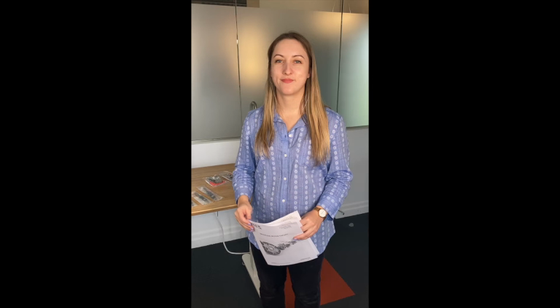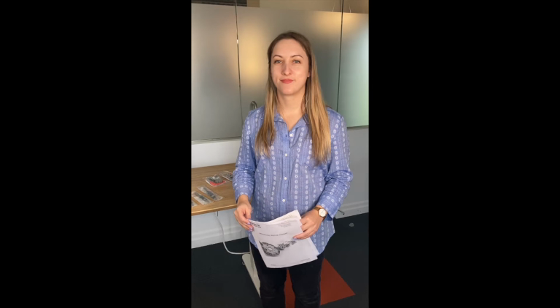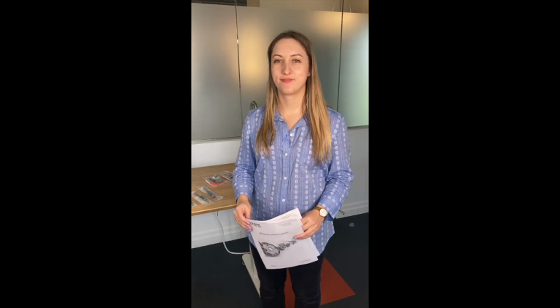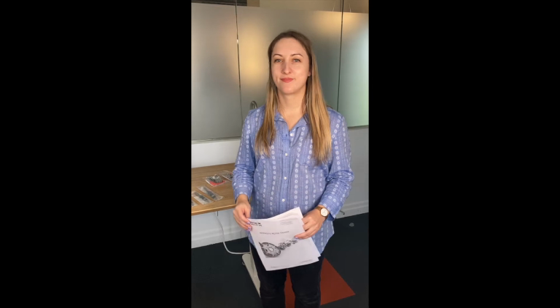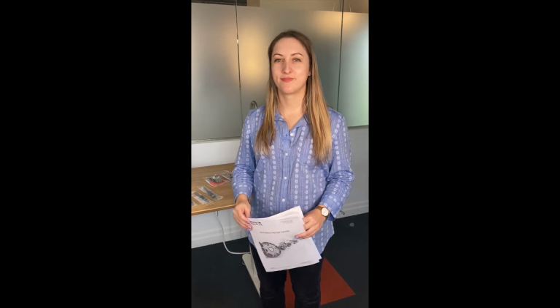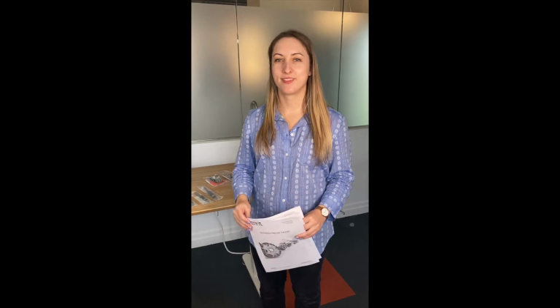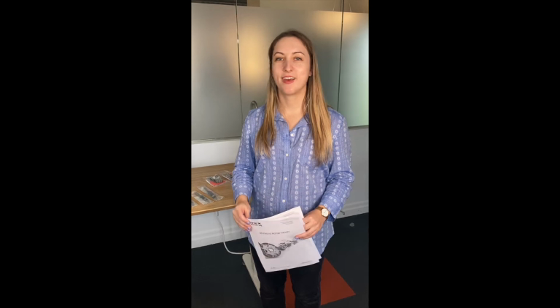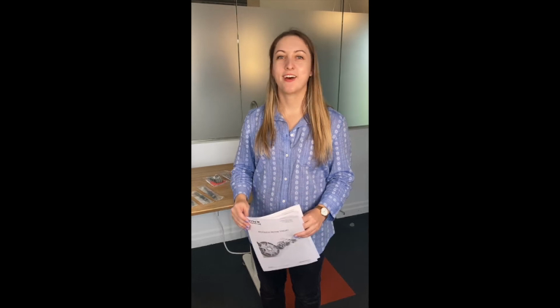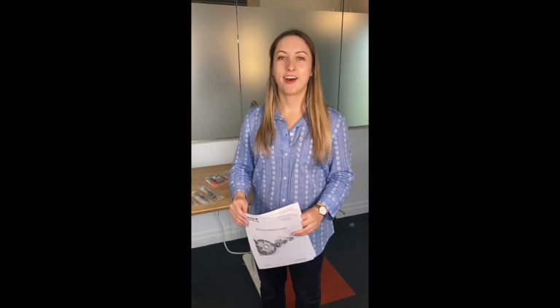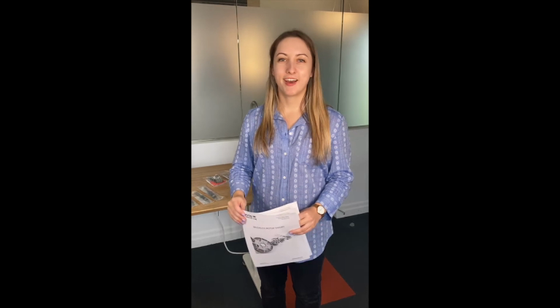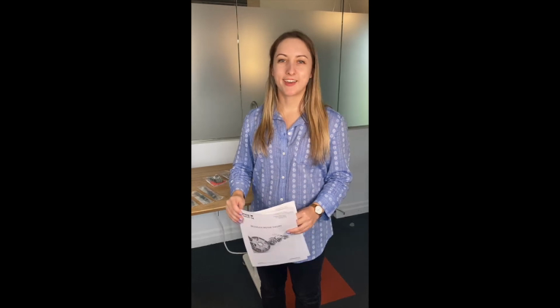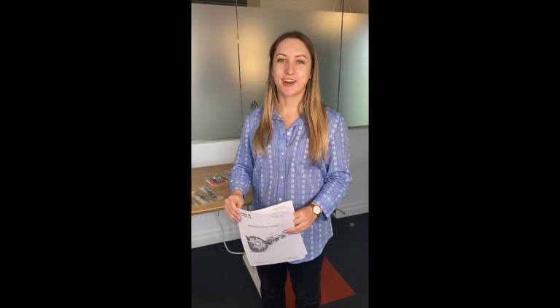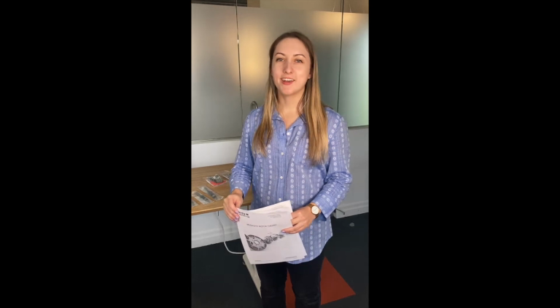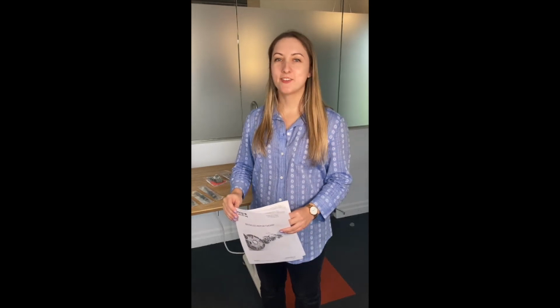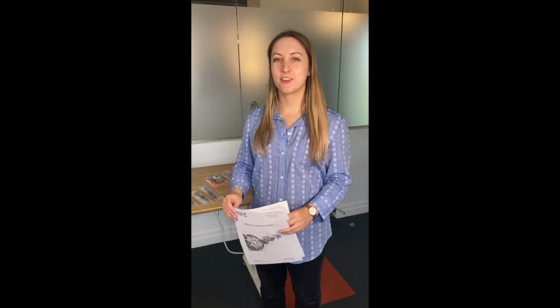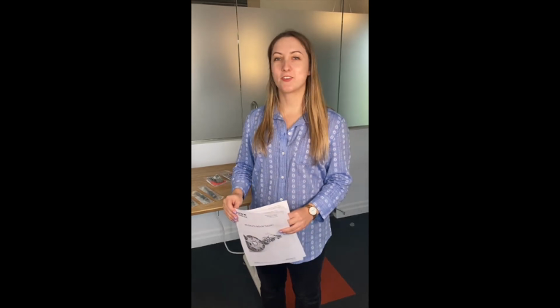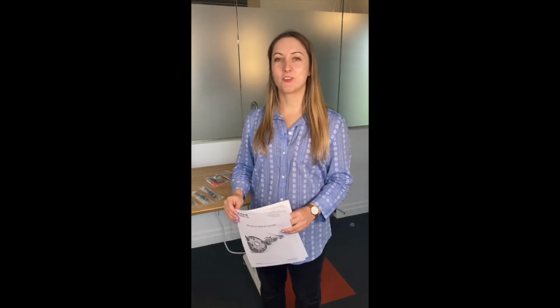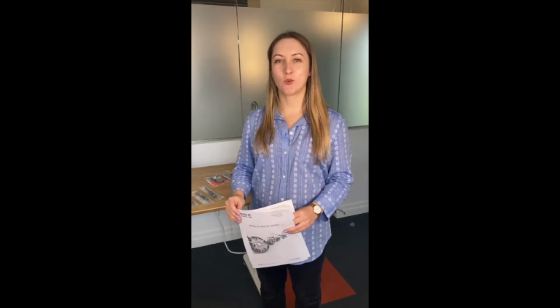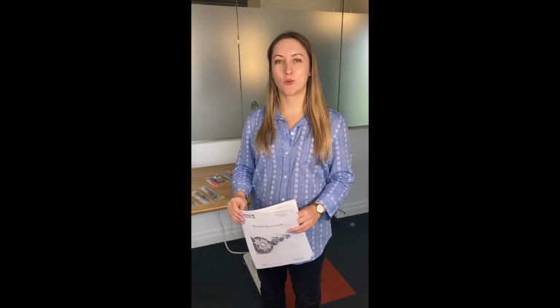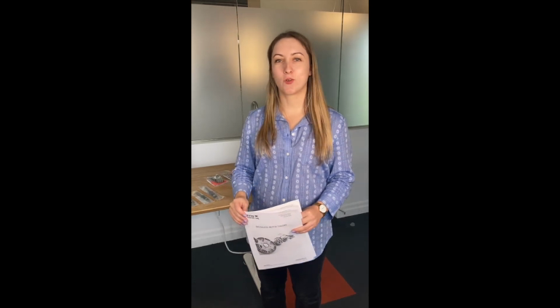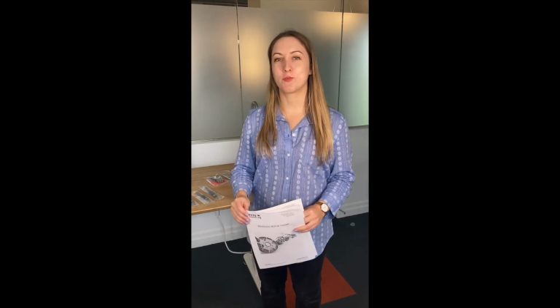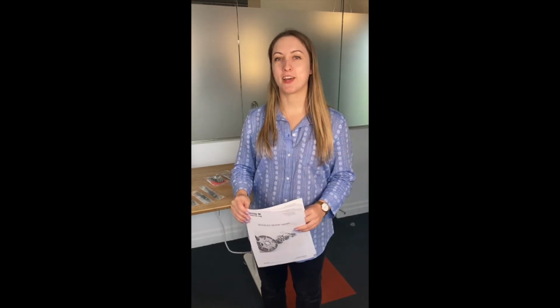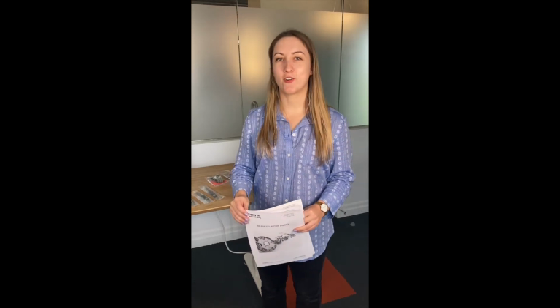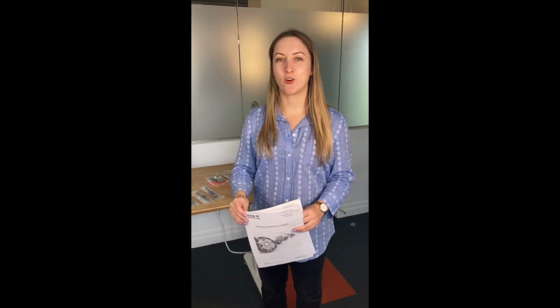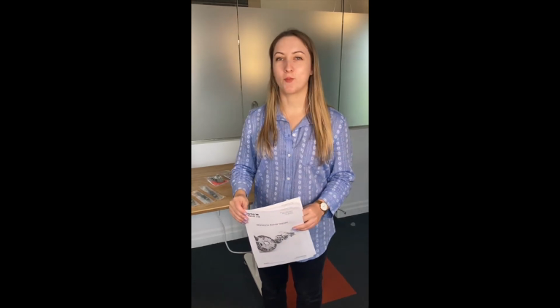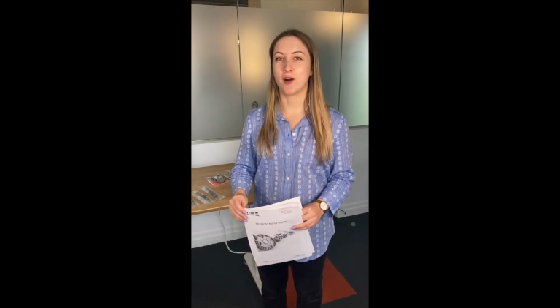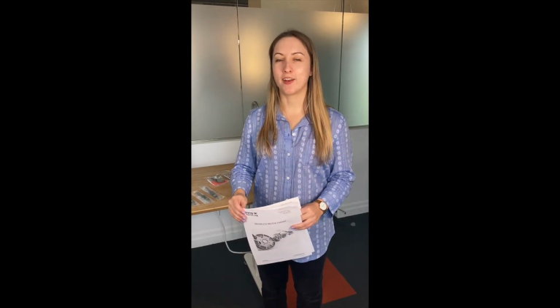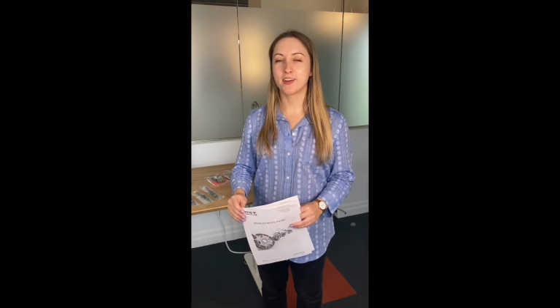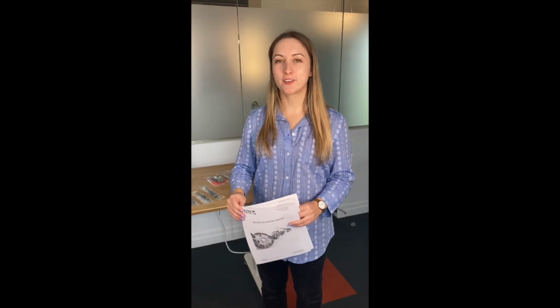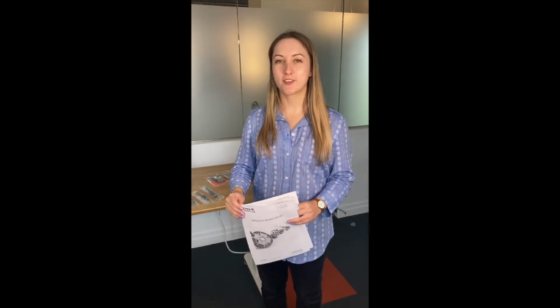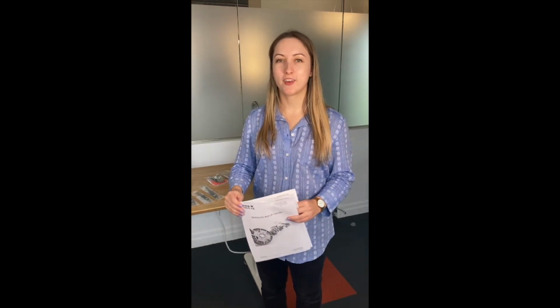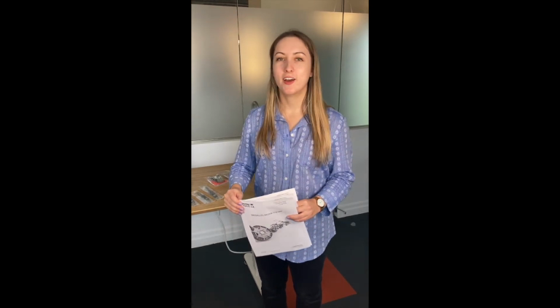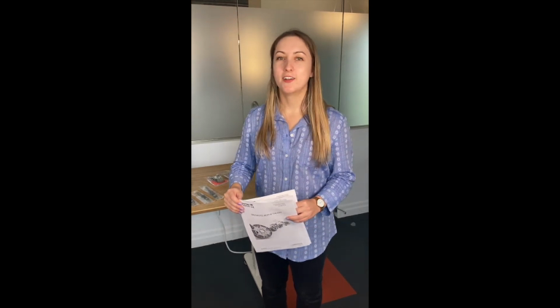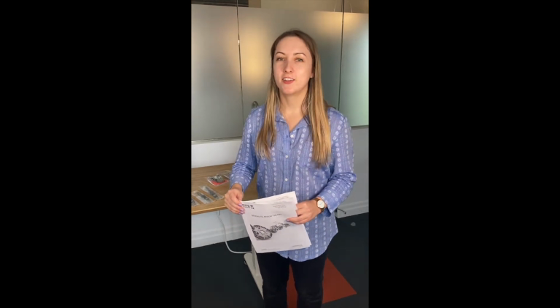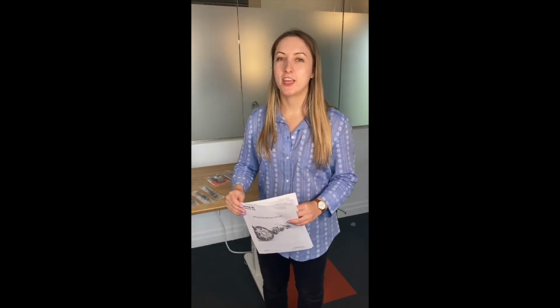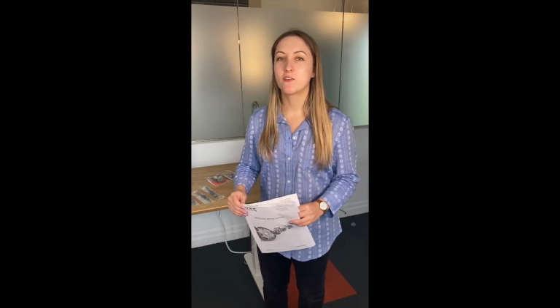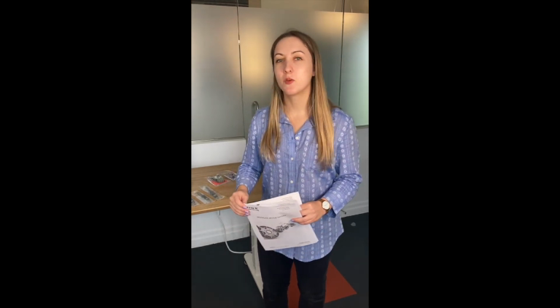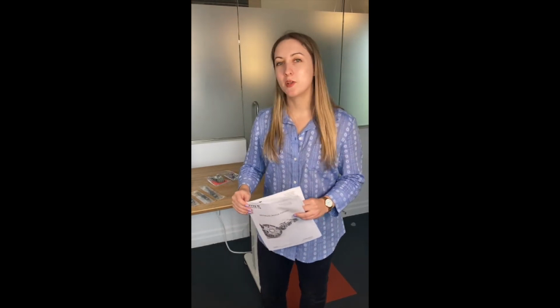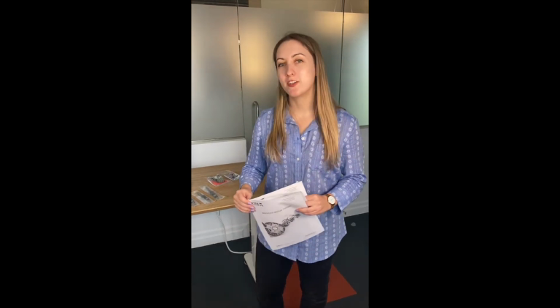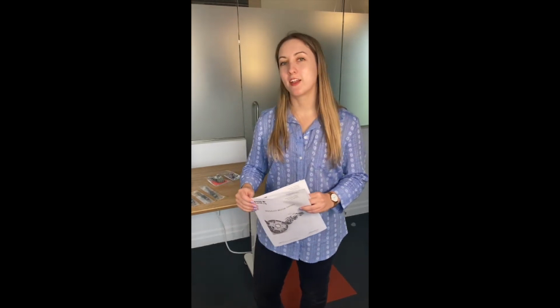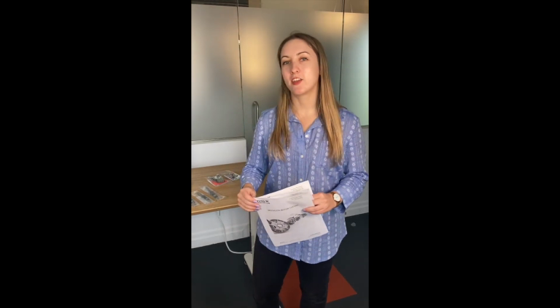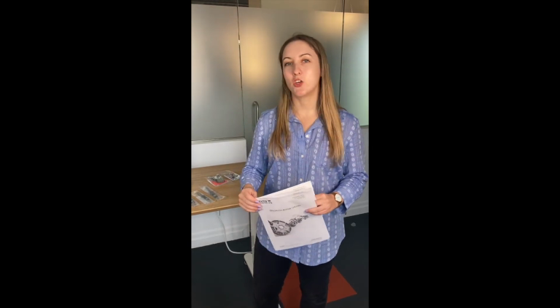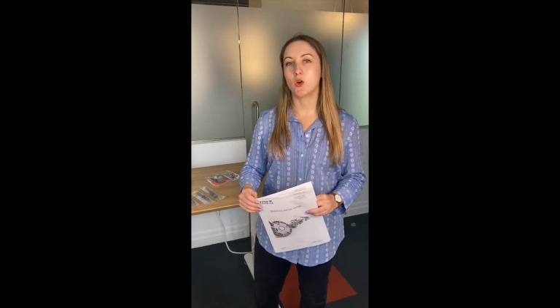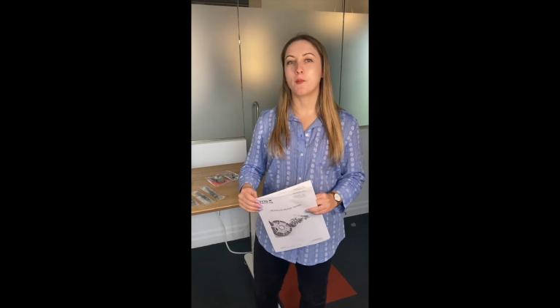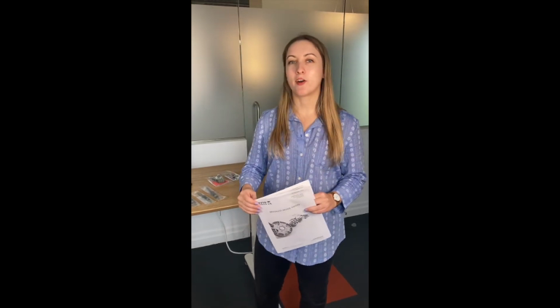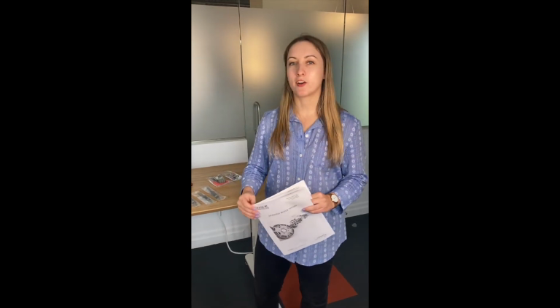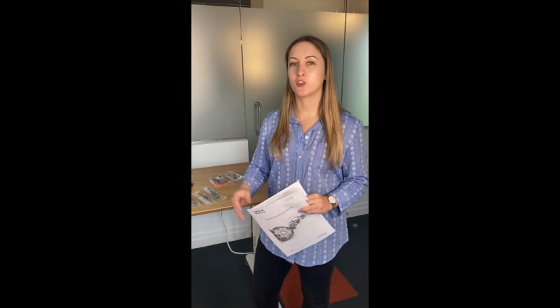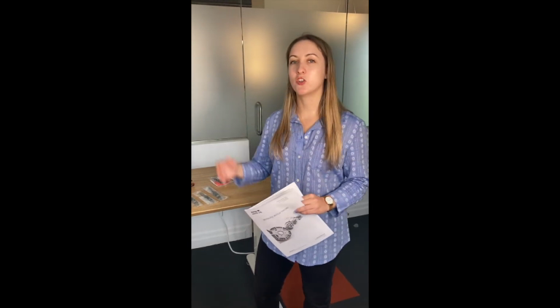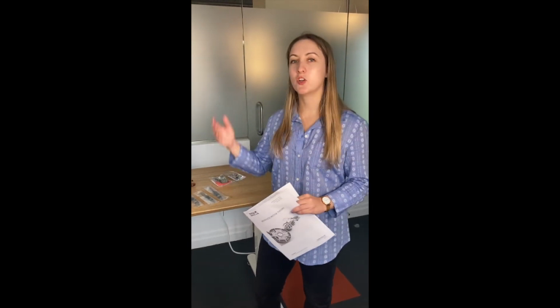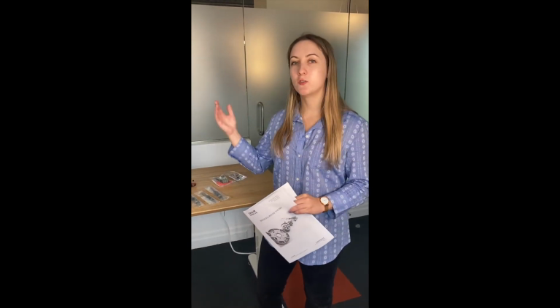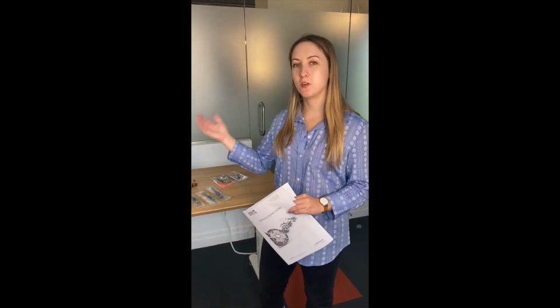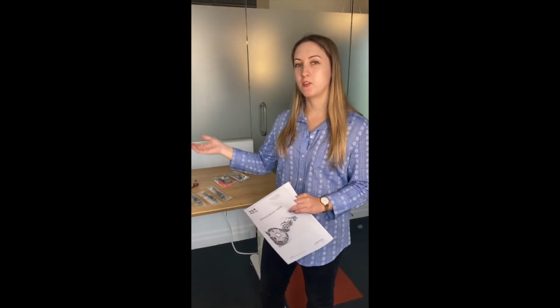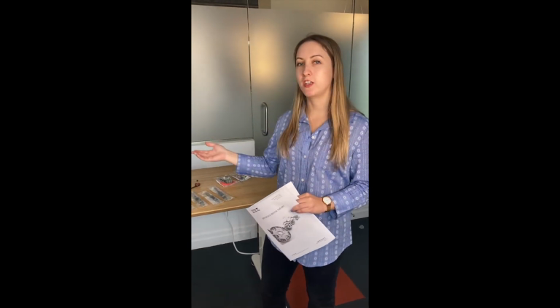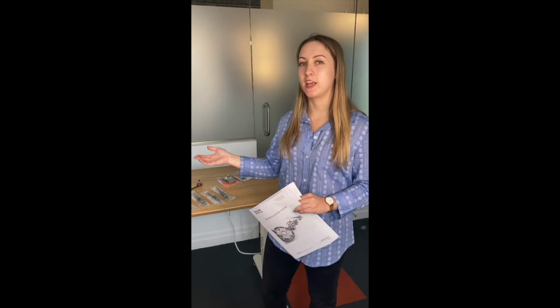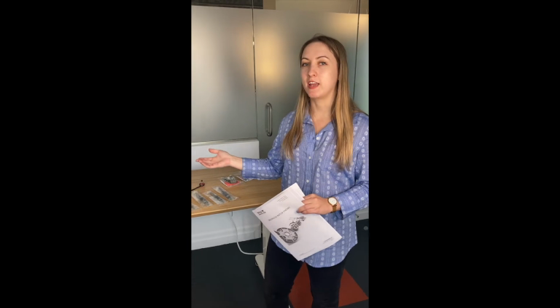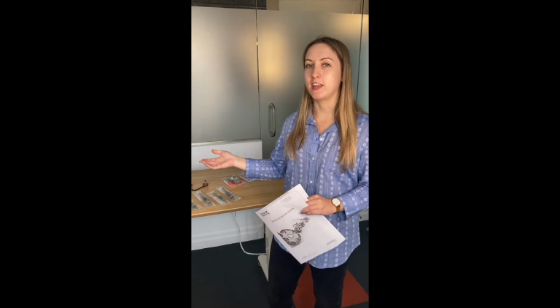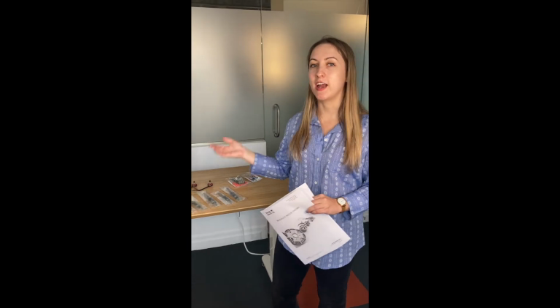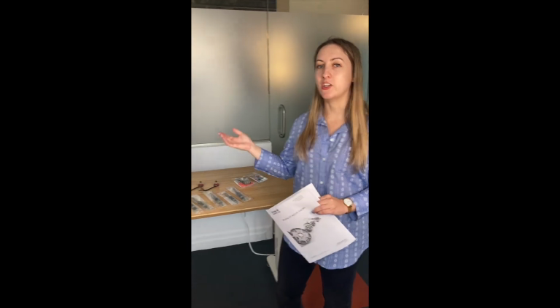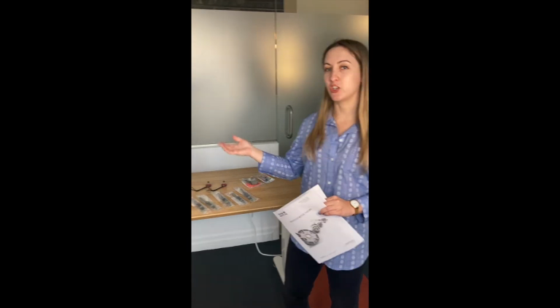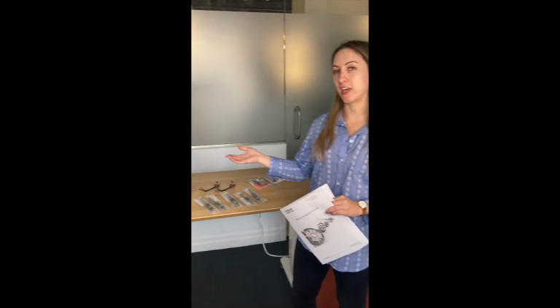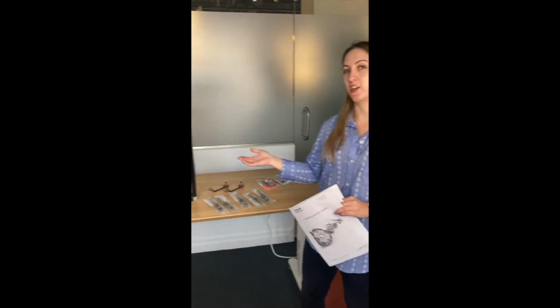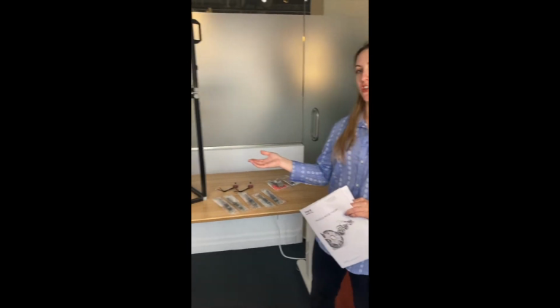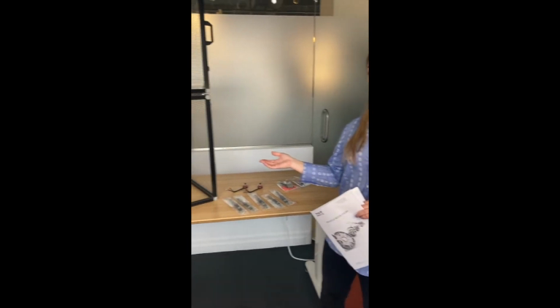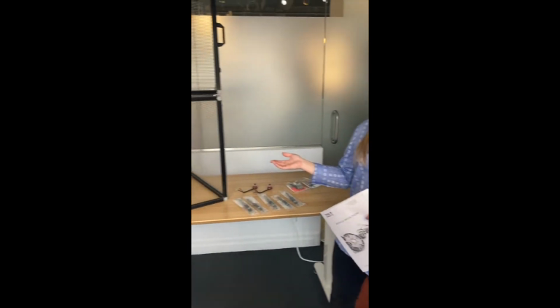Hi guys, this is Laura from Tiger Robotics. Today I'm going to be telling you about our Series 1580 Education Kit.